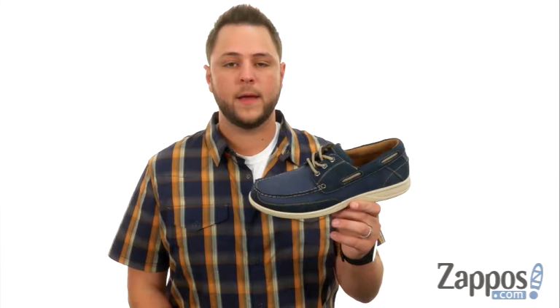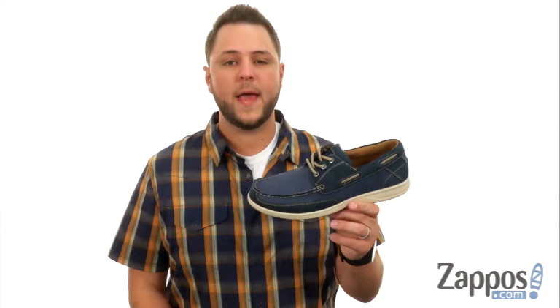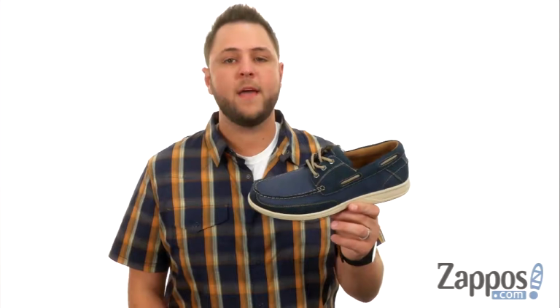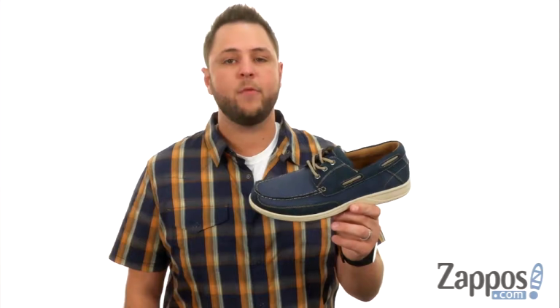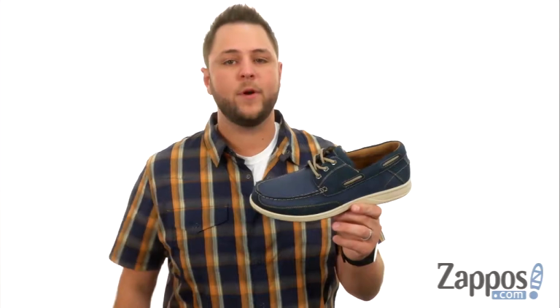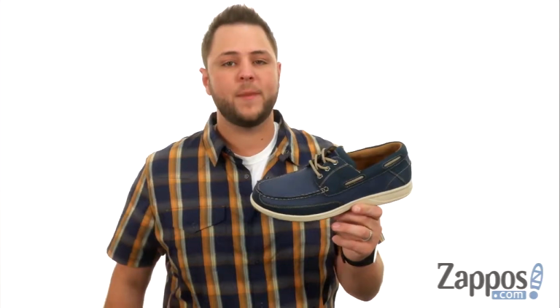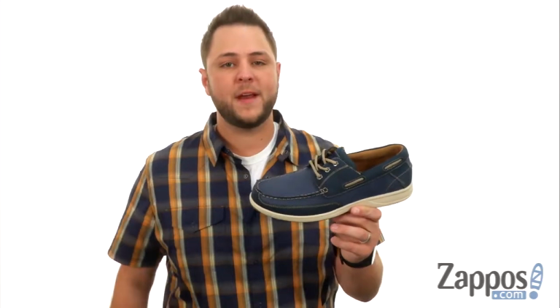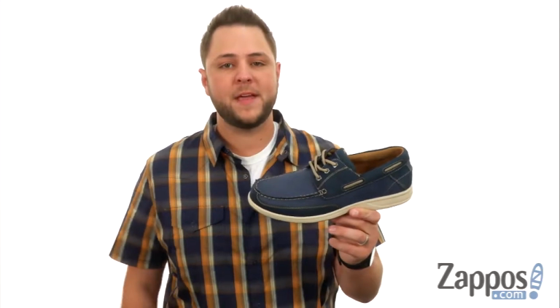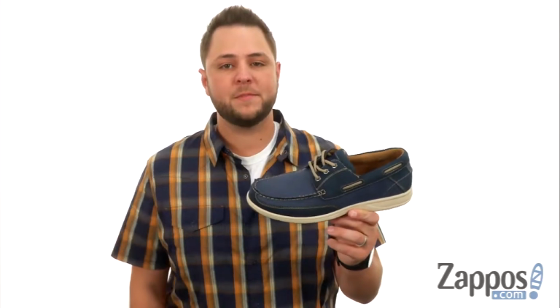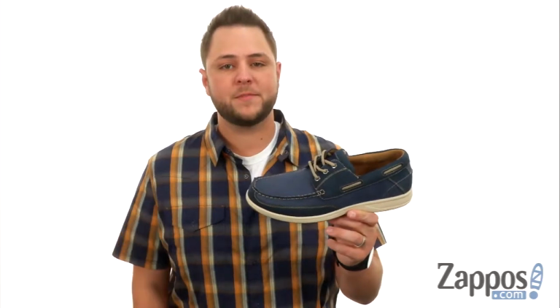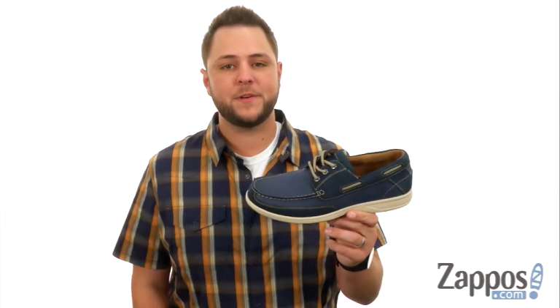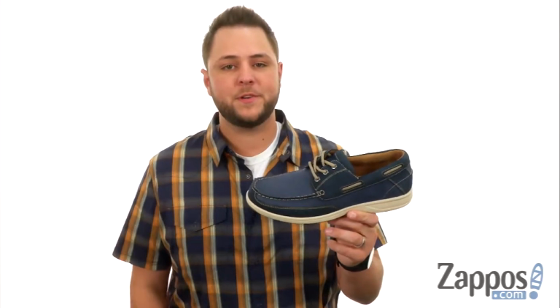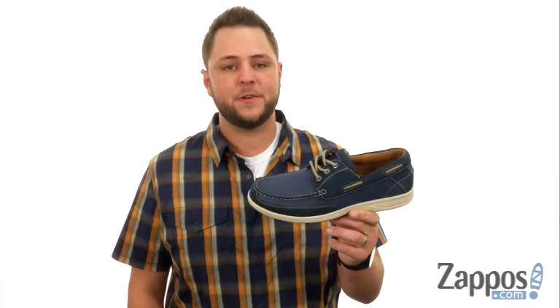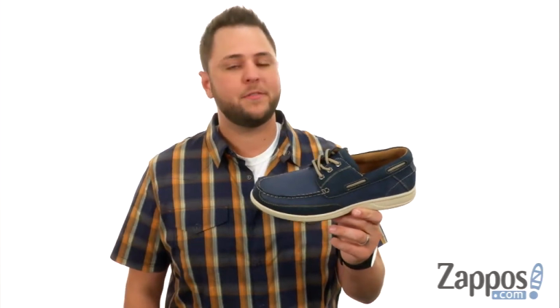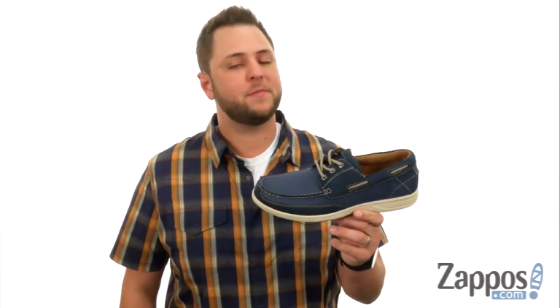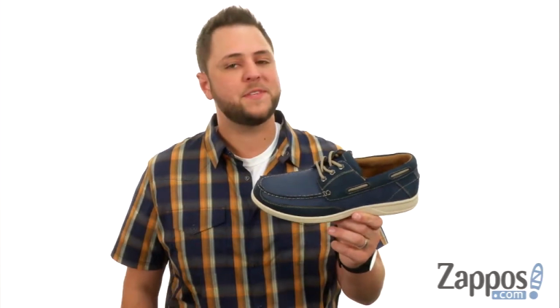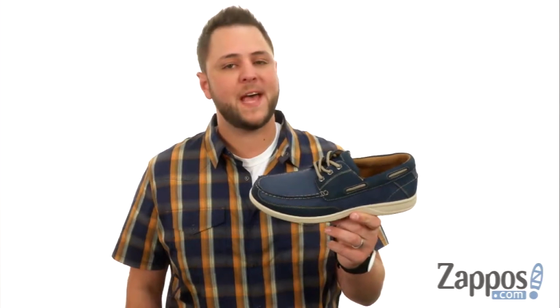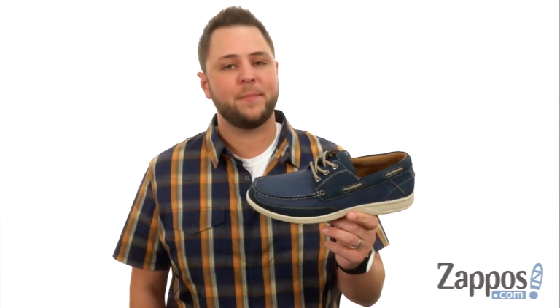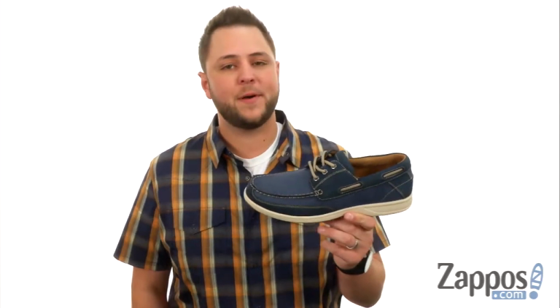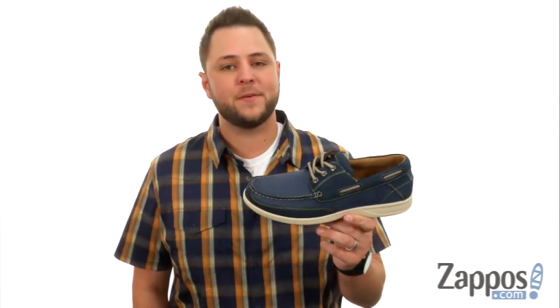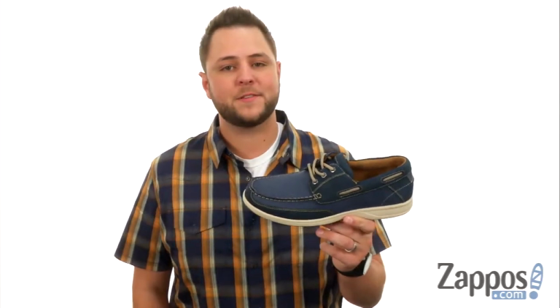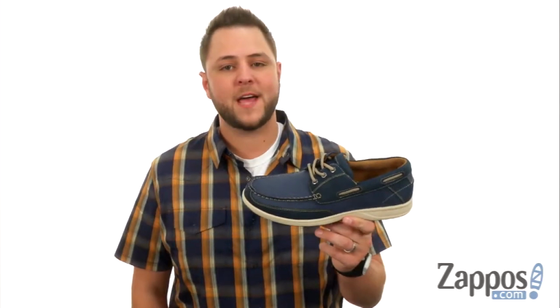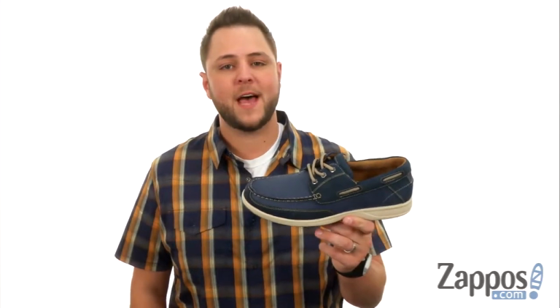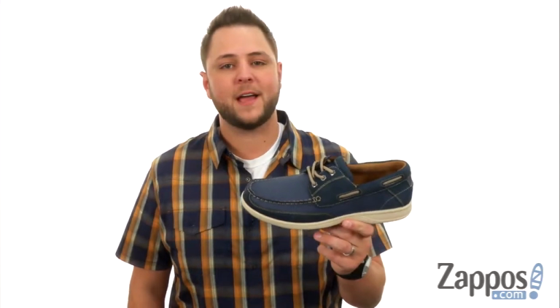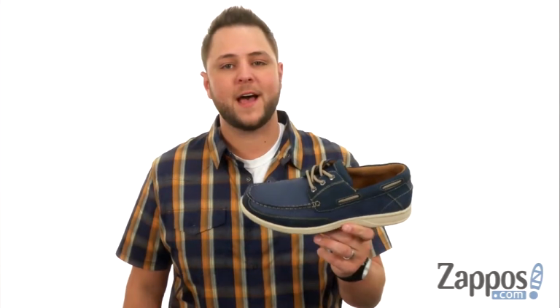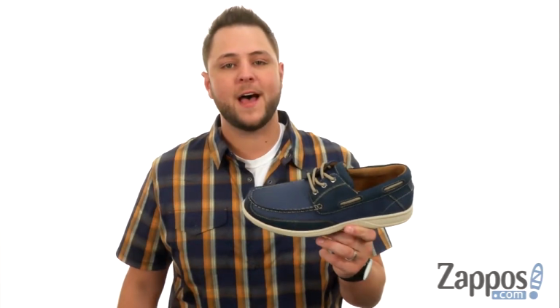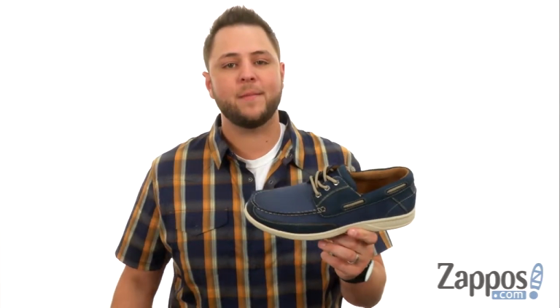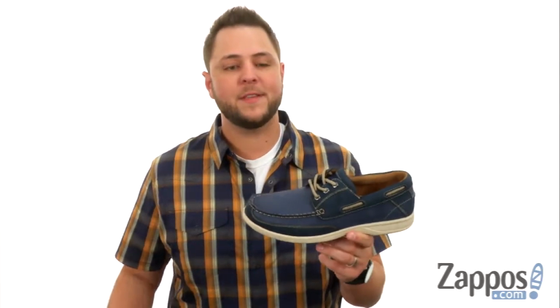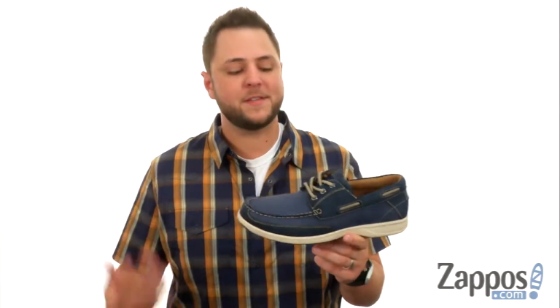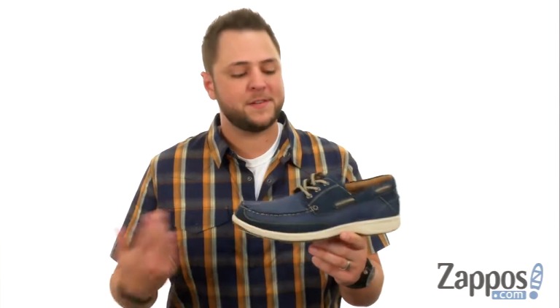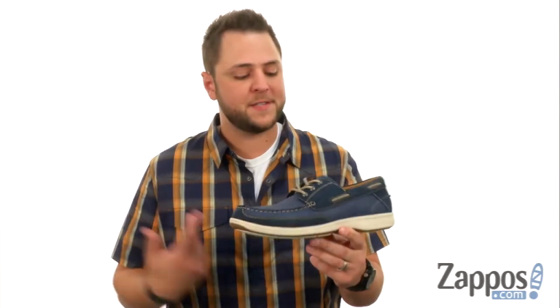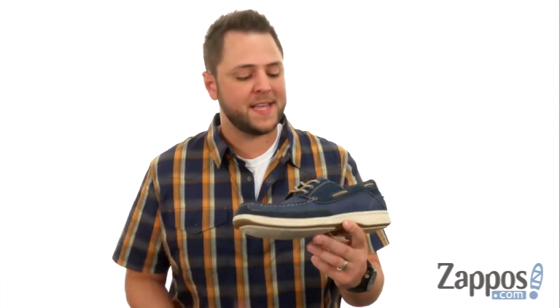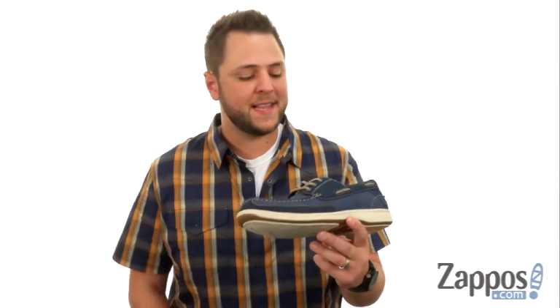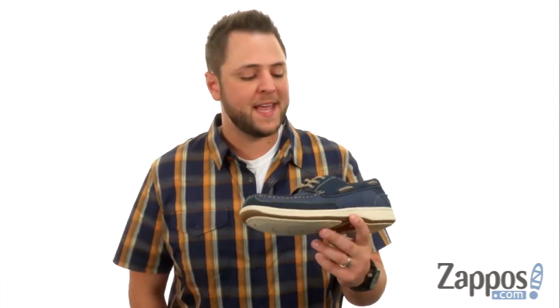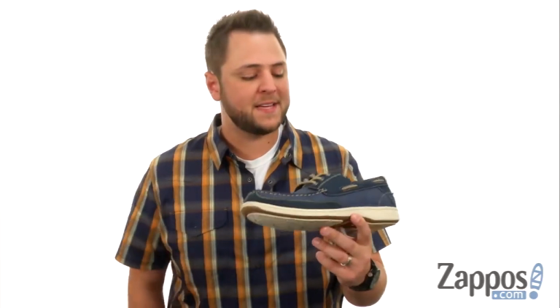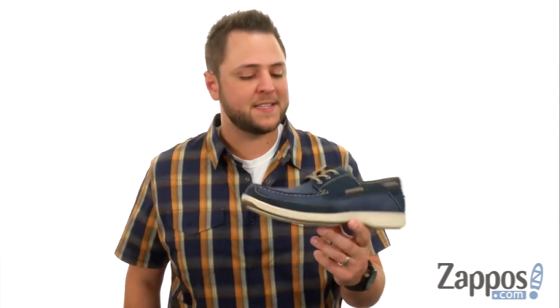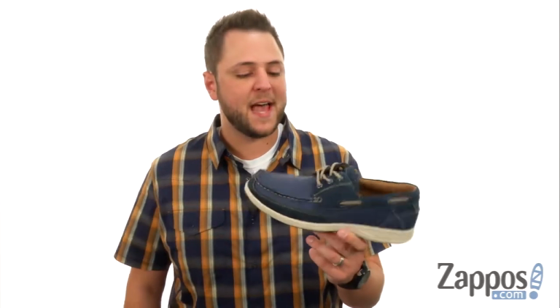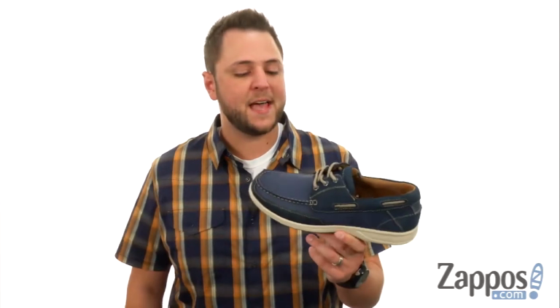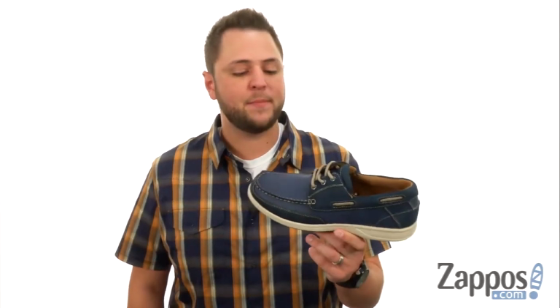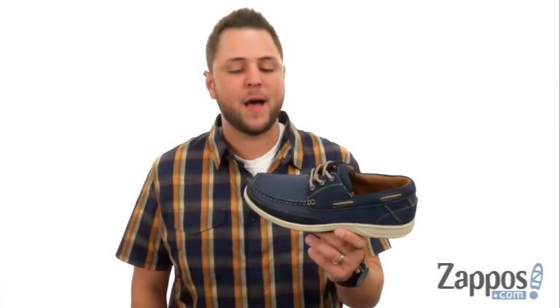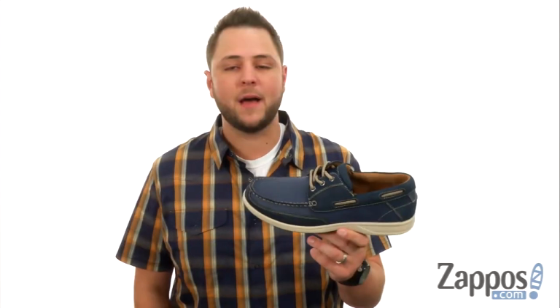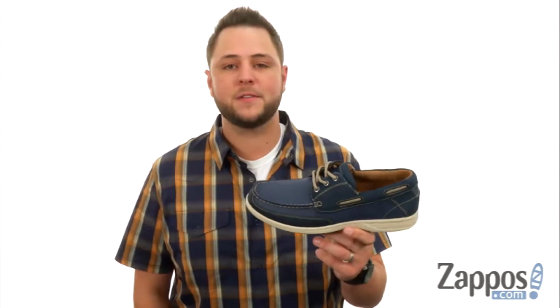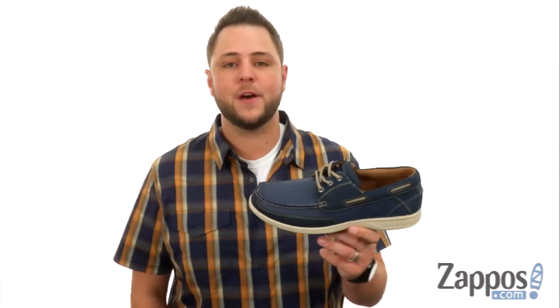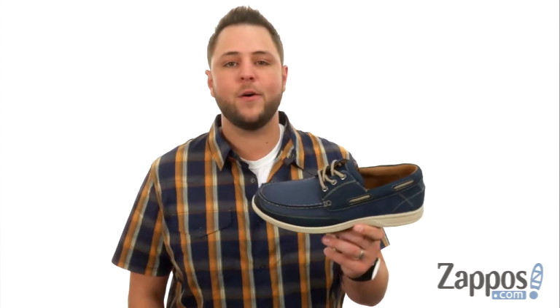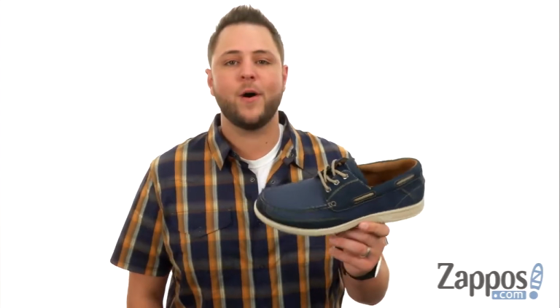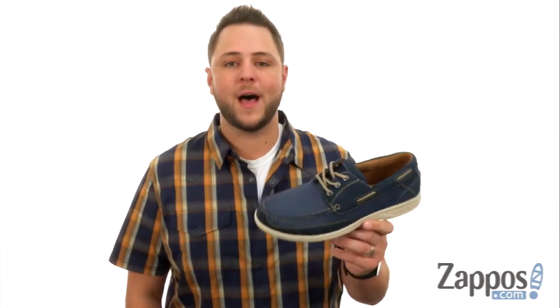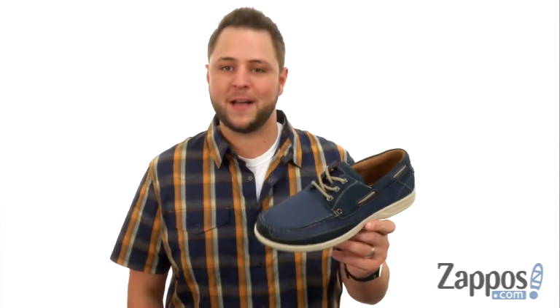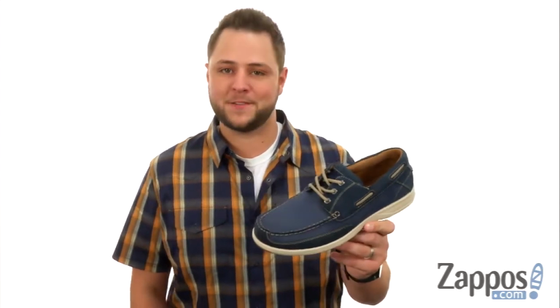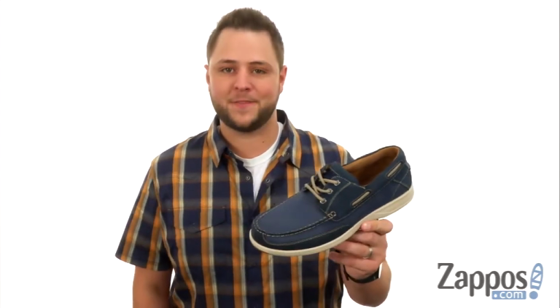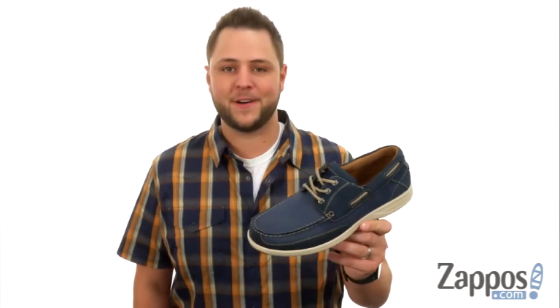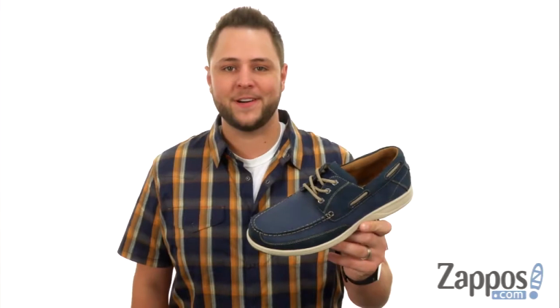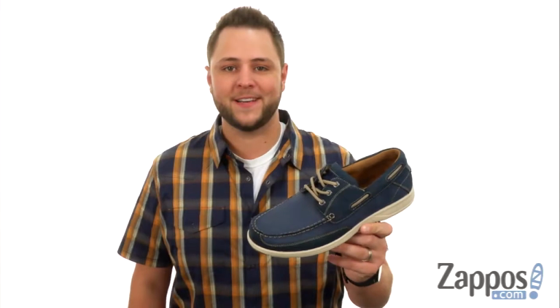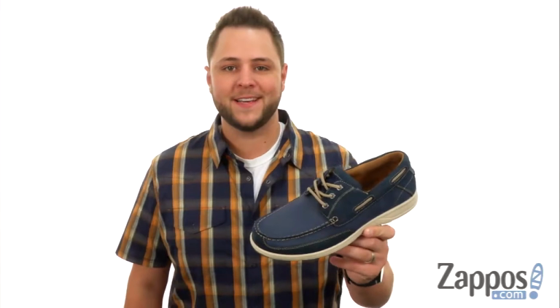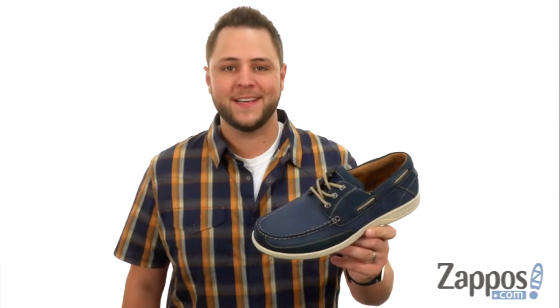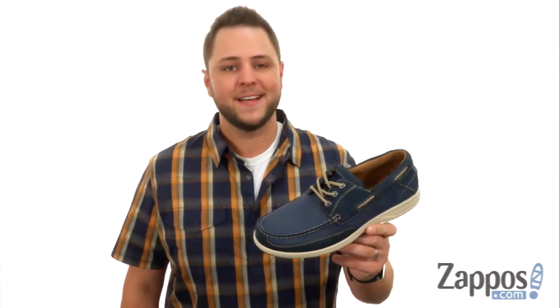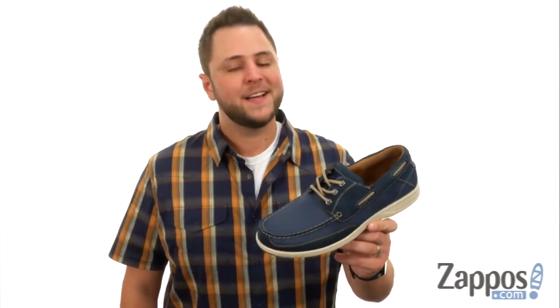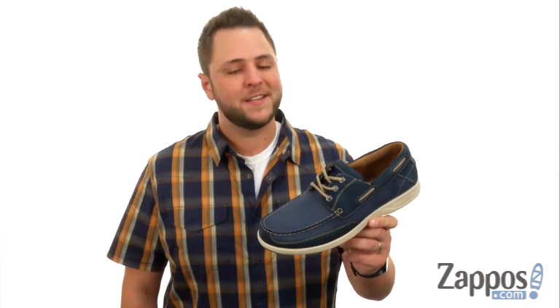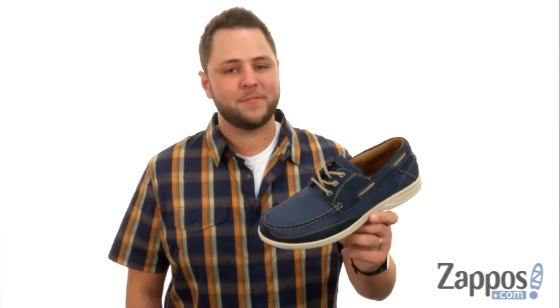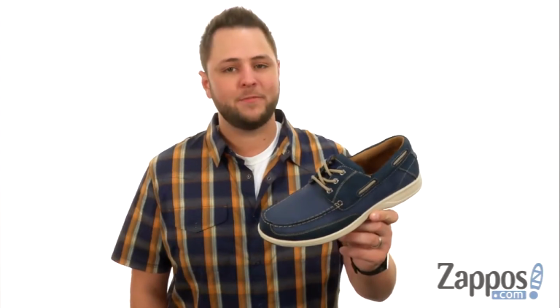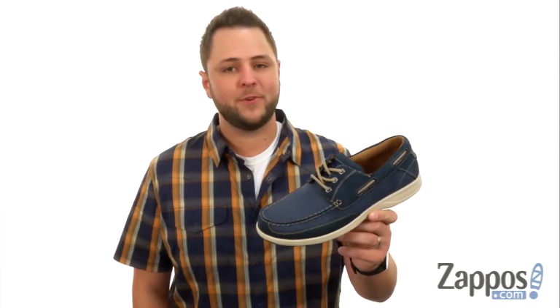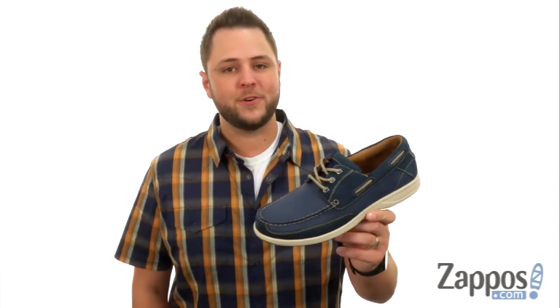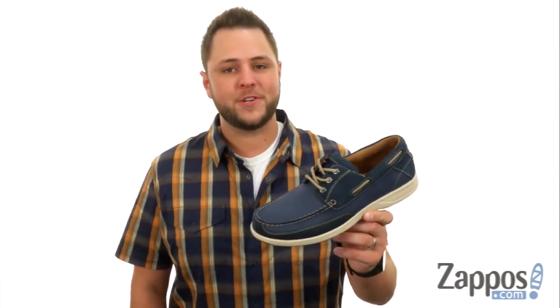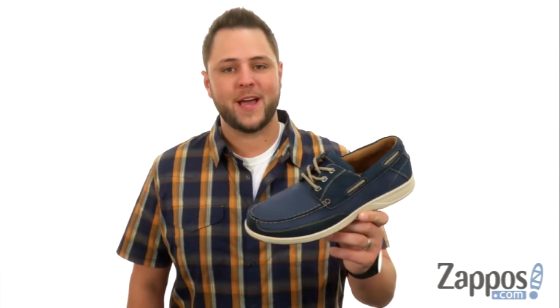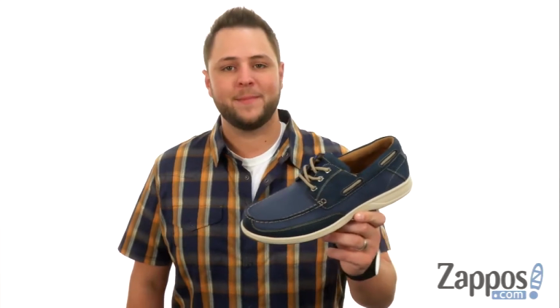Hey everyone, my name's Richard from zappos.com and this here's the Lakeside Mock-Toe Oxford from FloorShop.